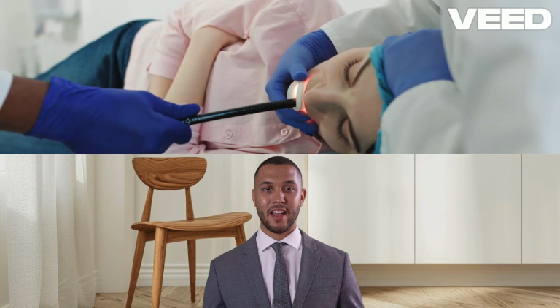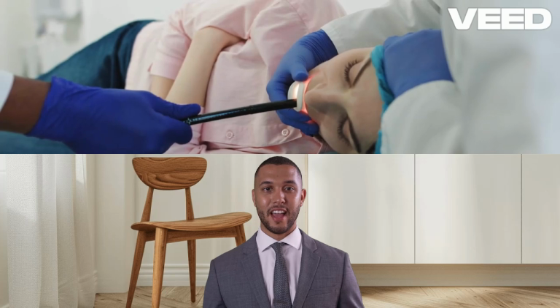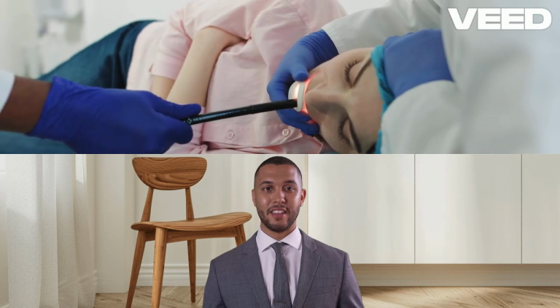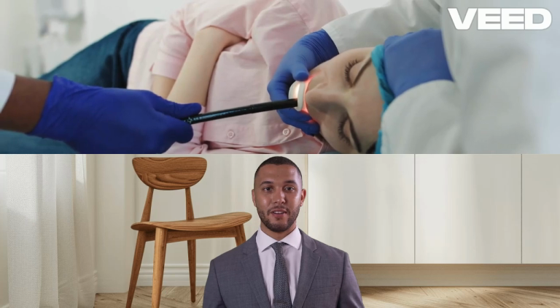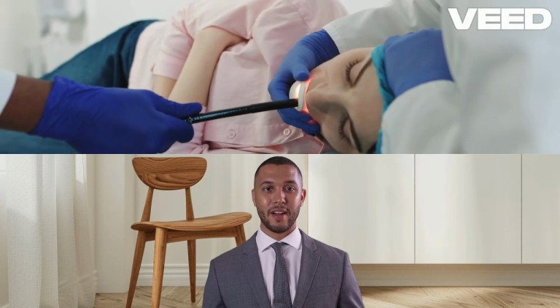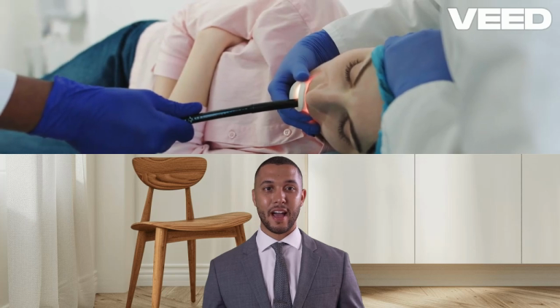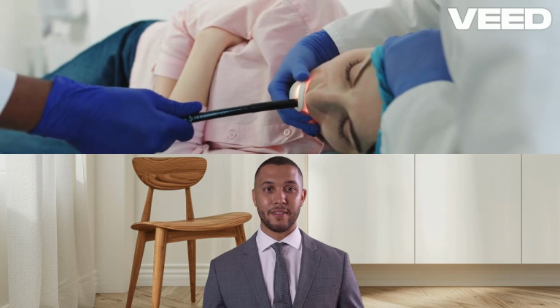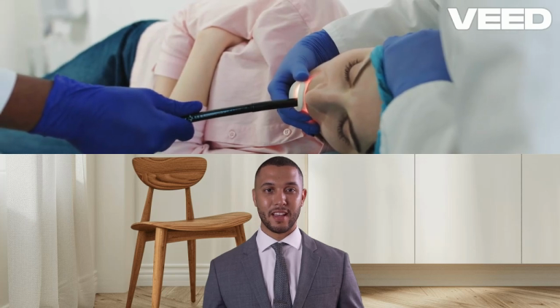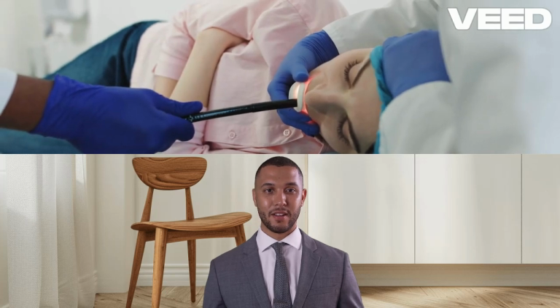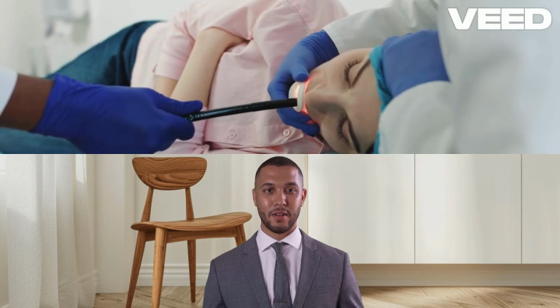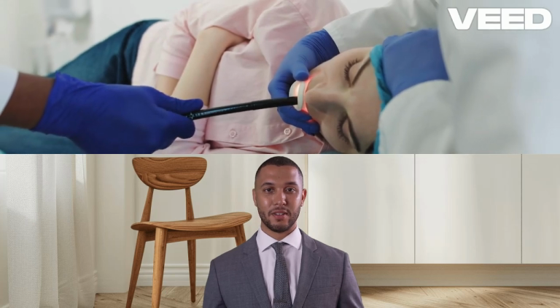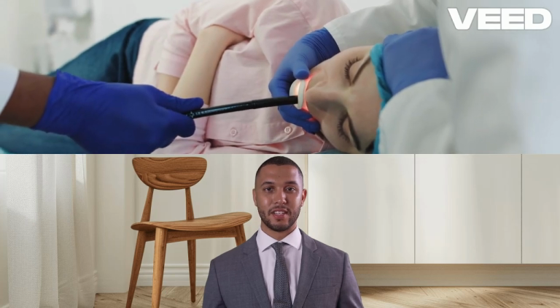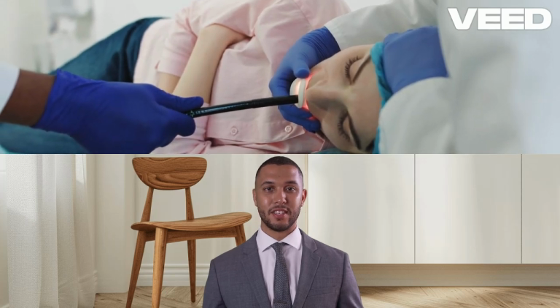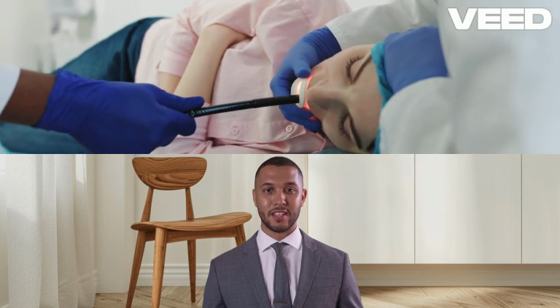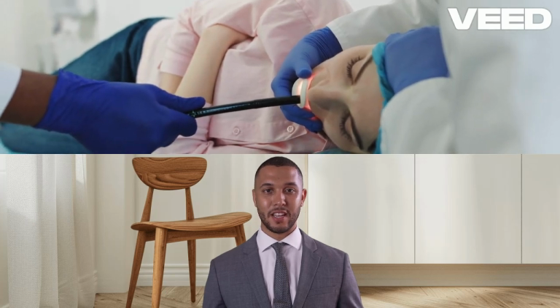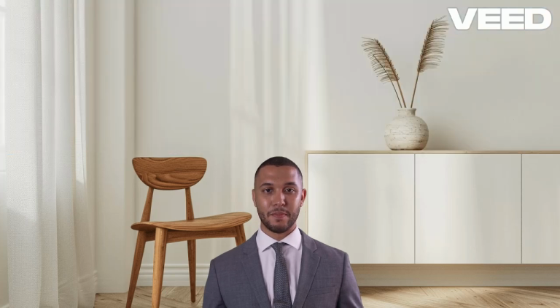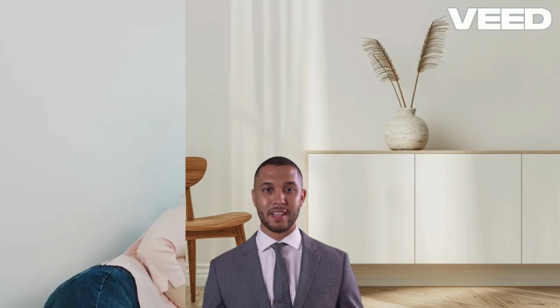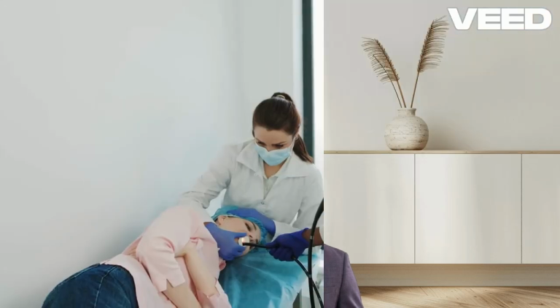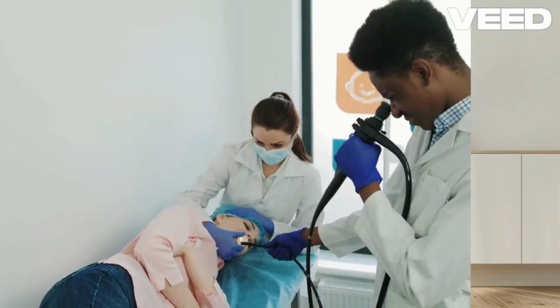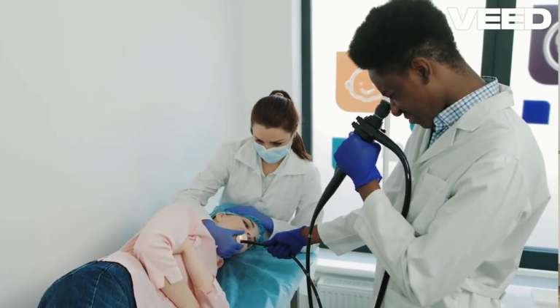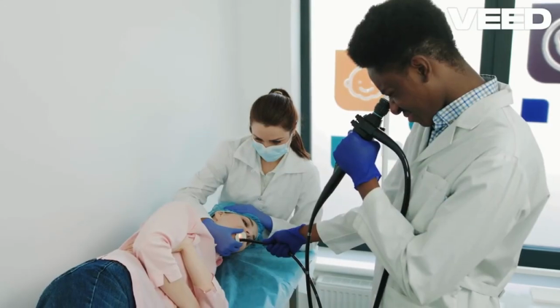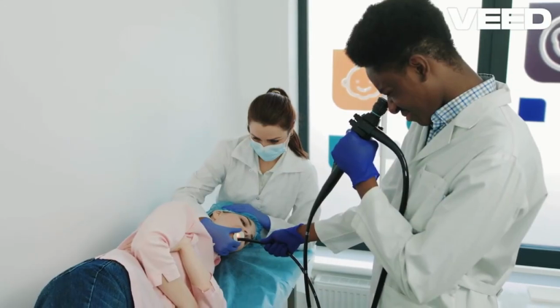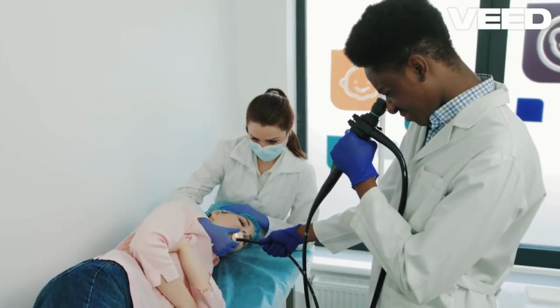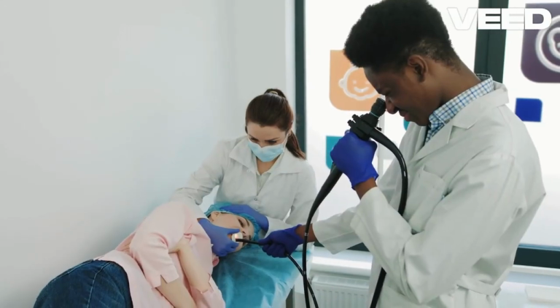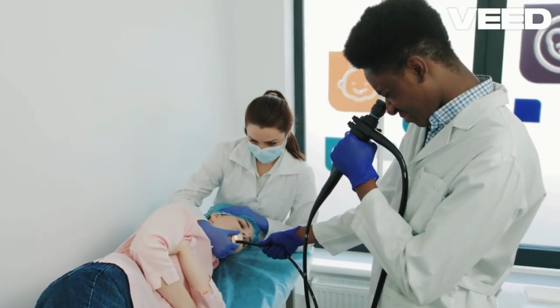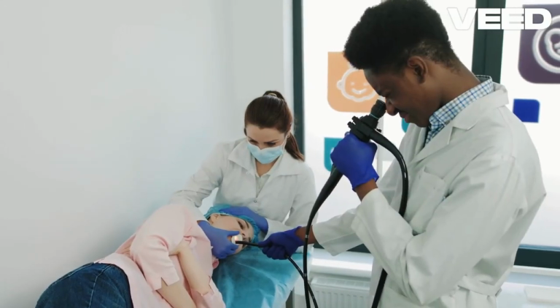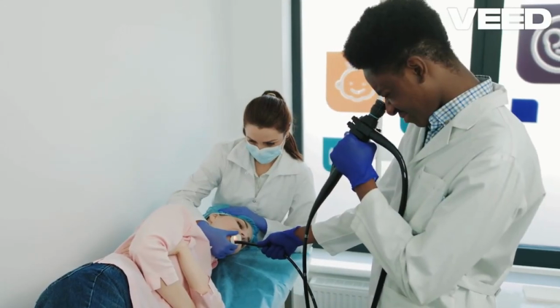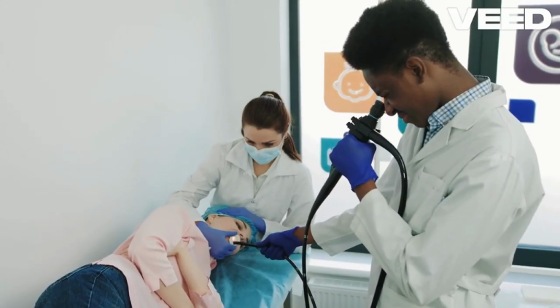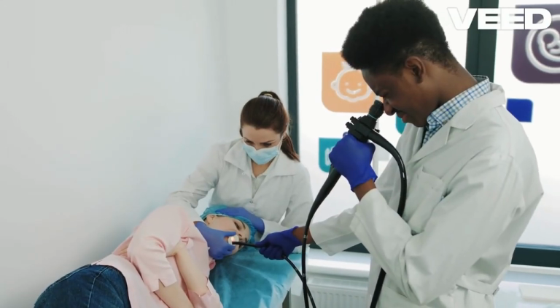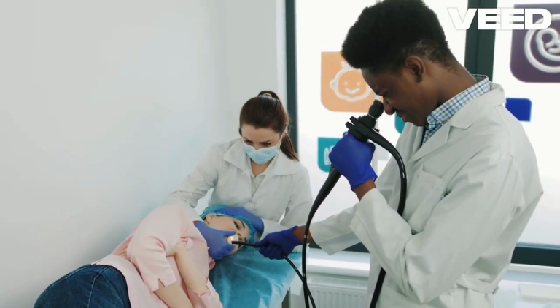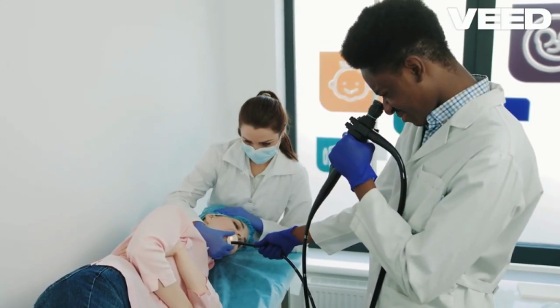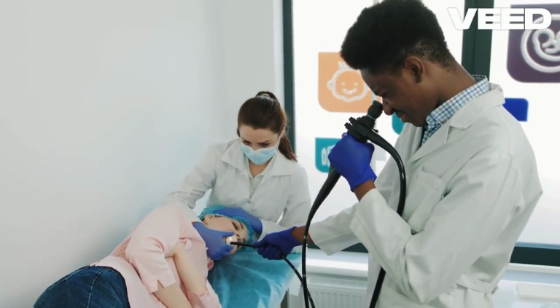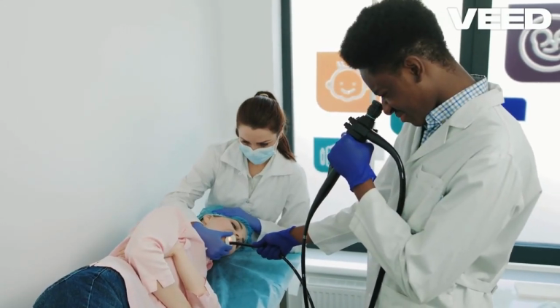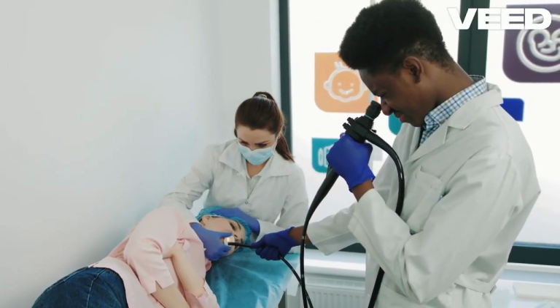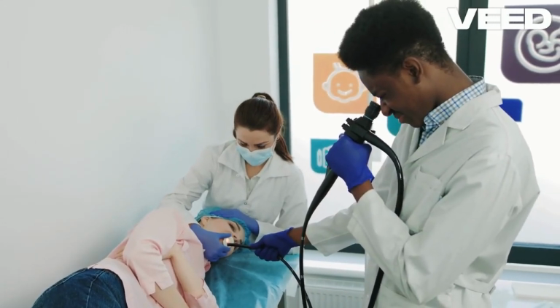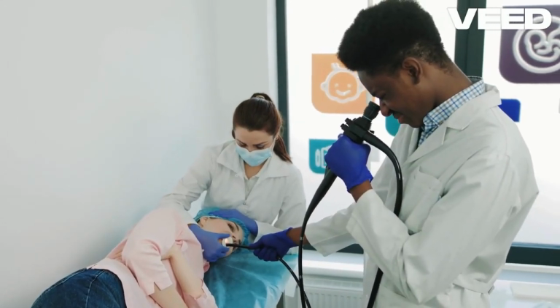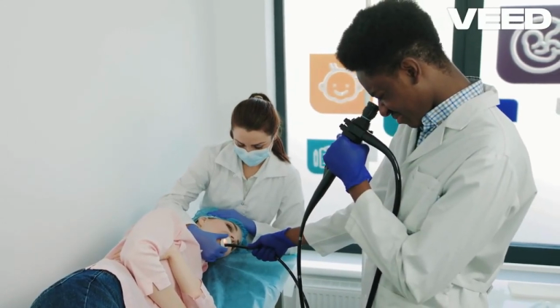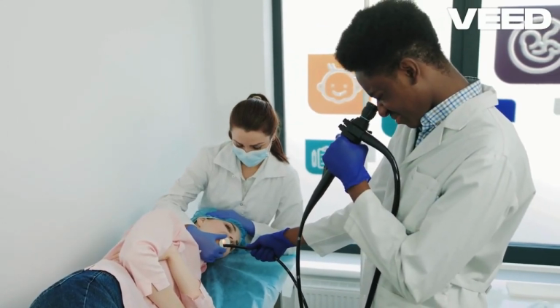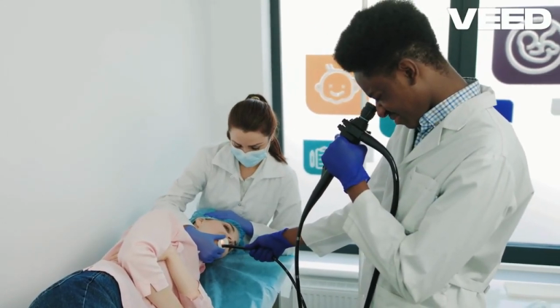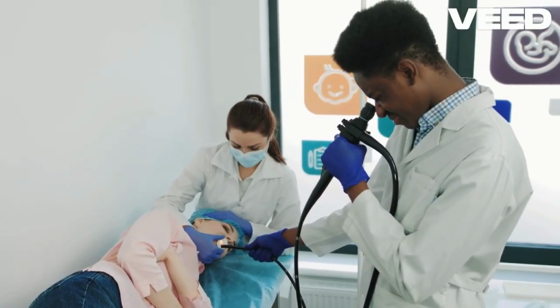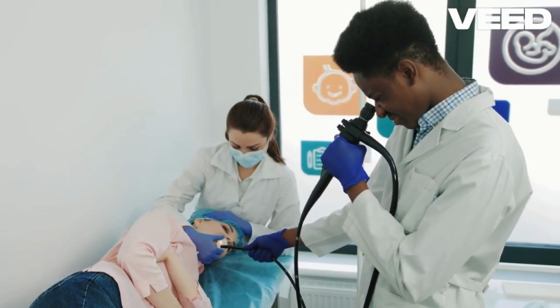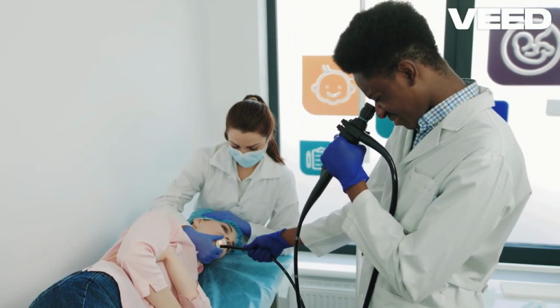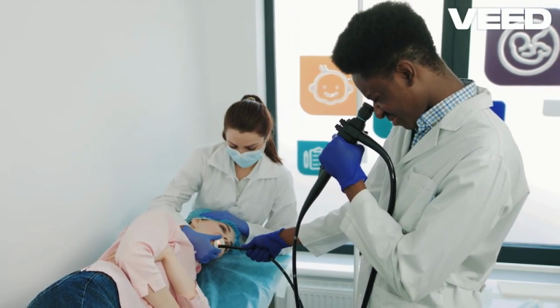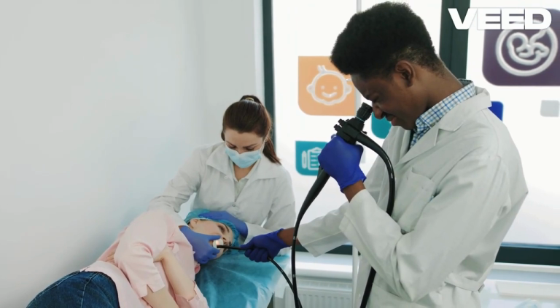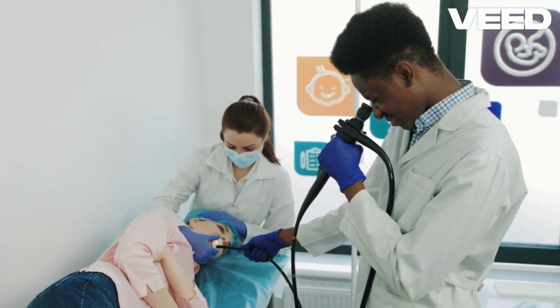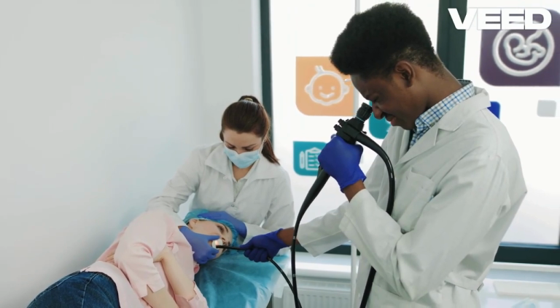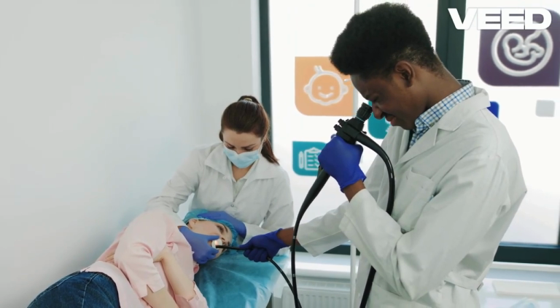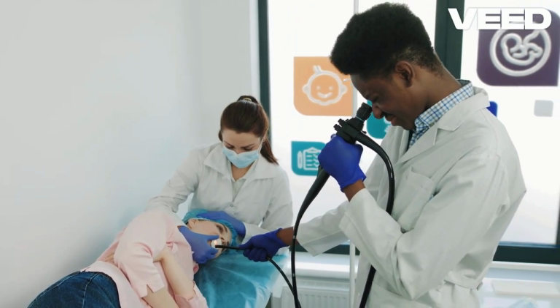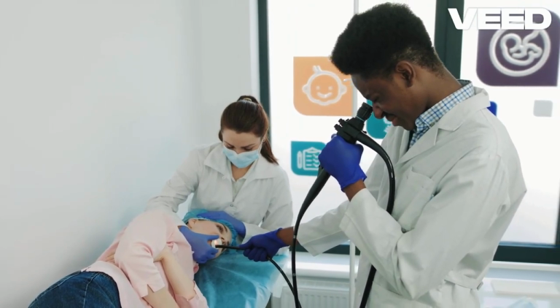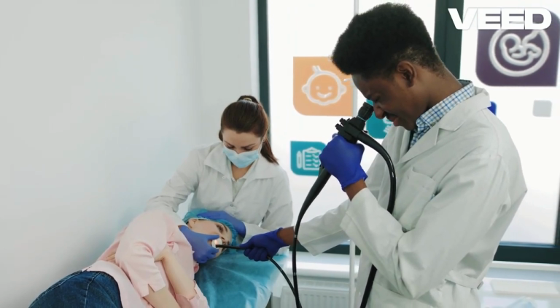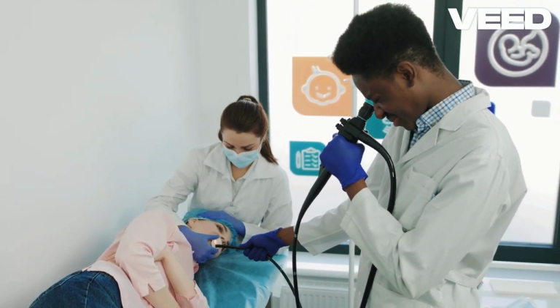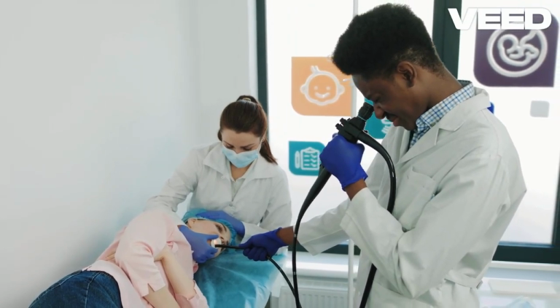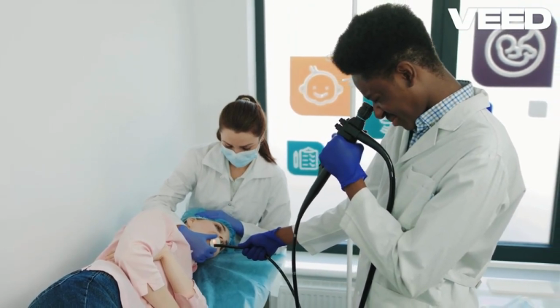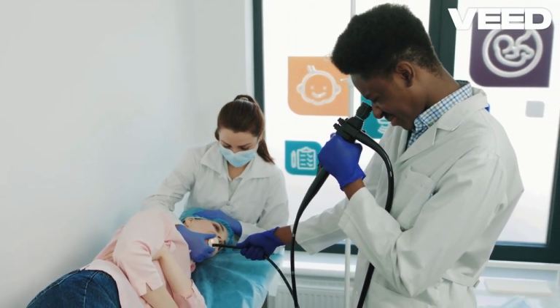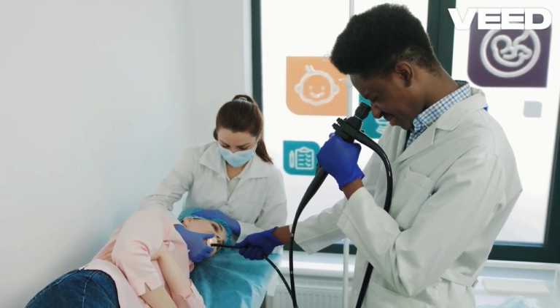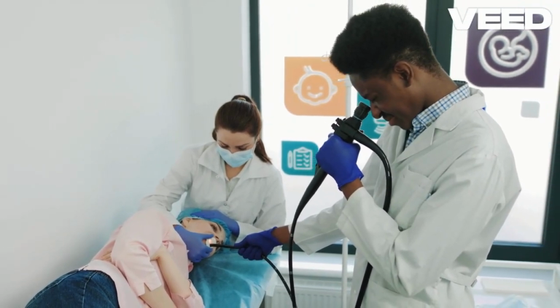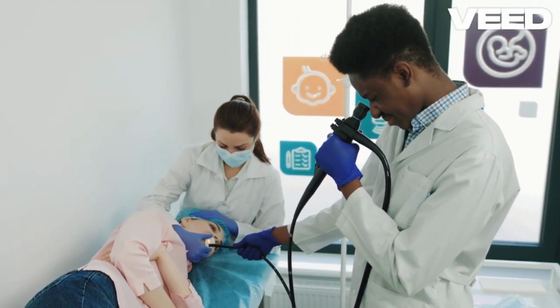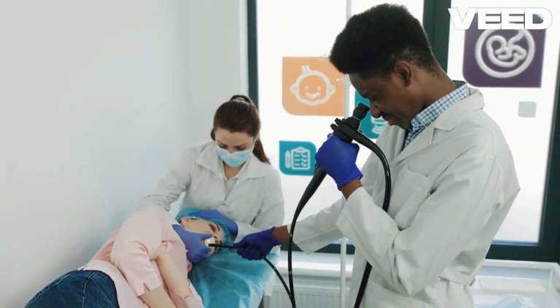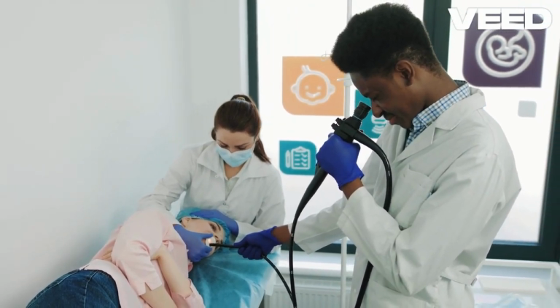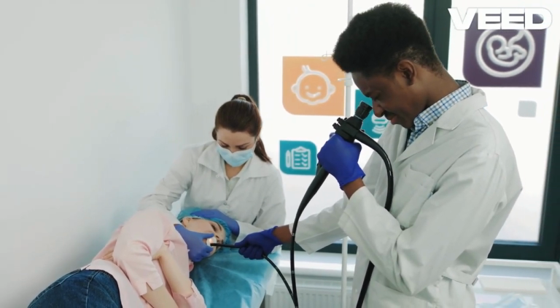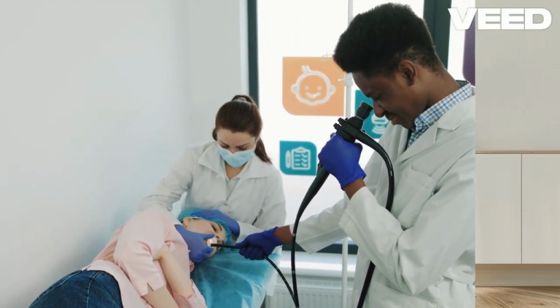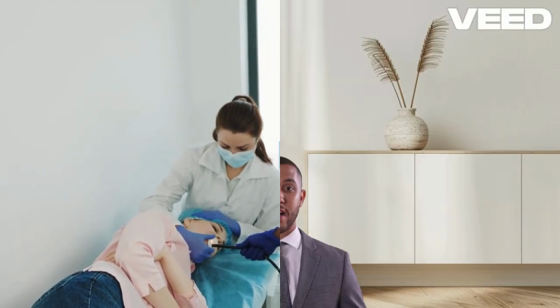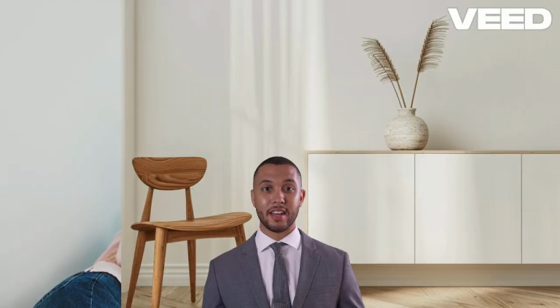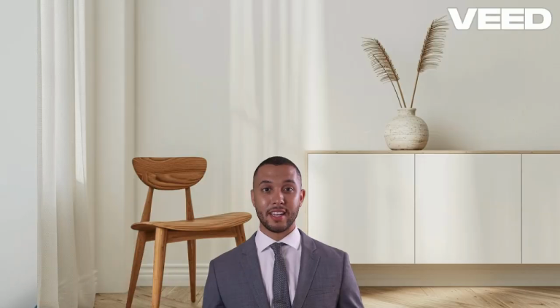And there you have it — a glimpse into the amazing world of the respiratory system. Stay curious, keep breathing, and appreciate the marvels of your own body.